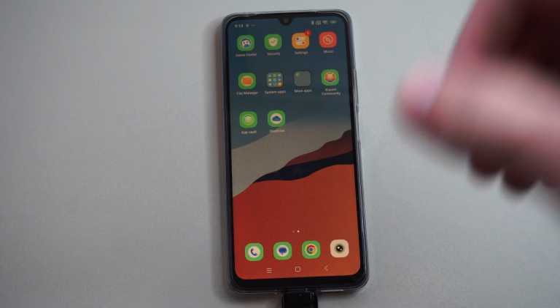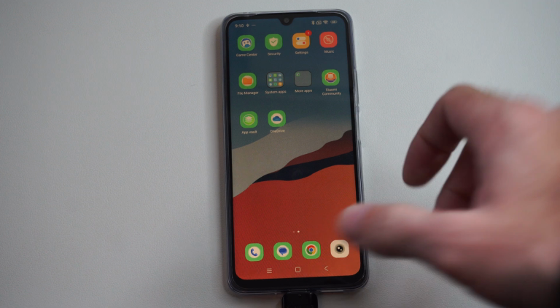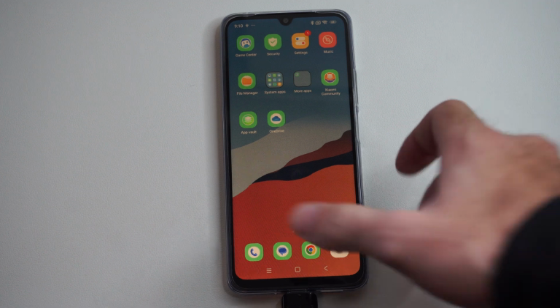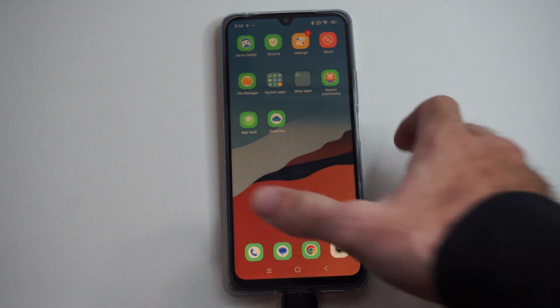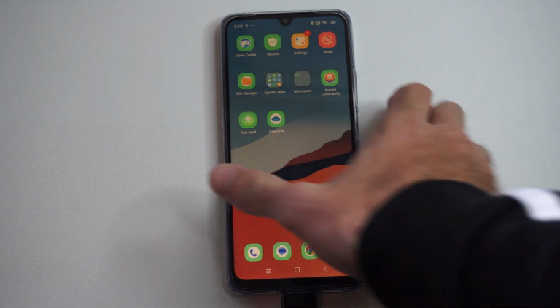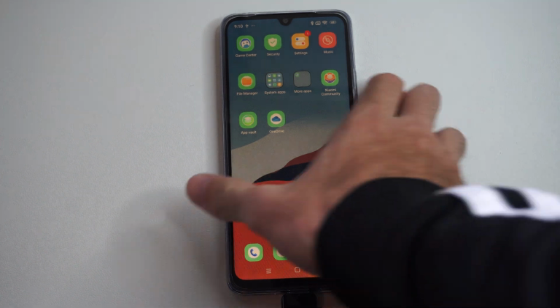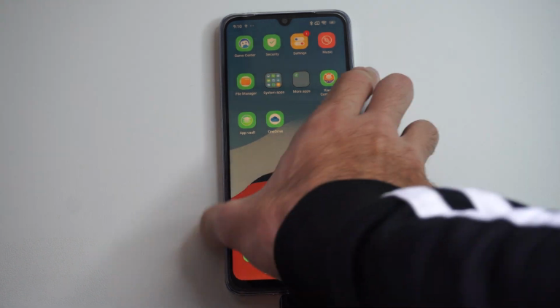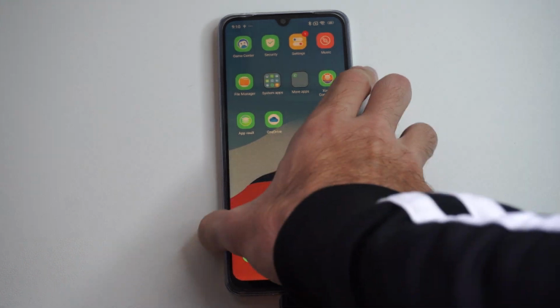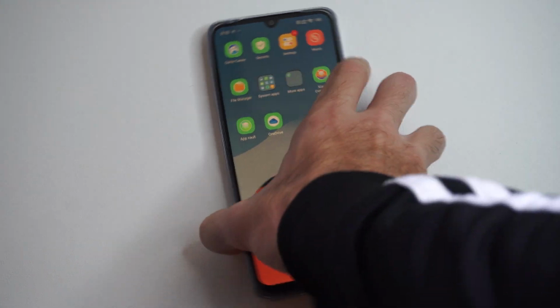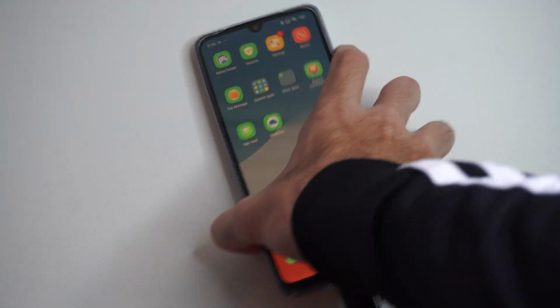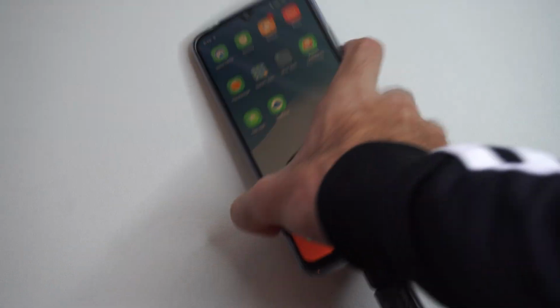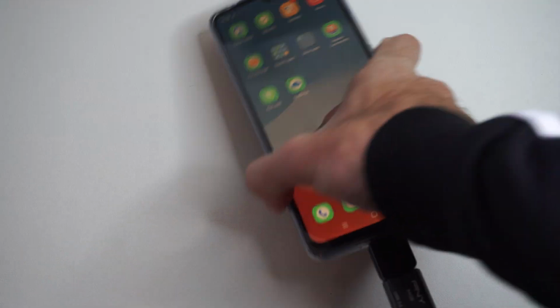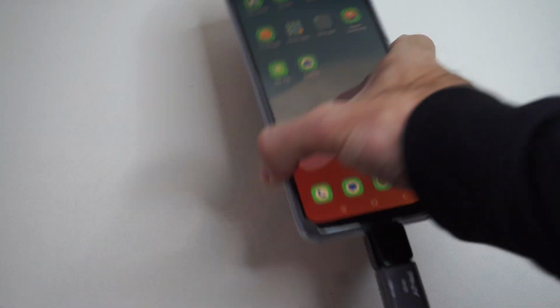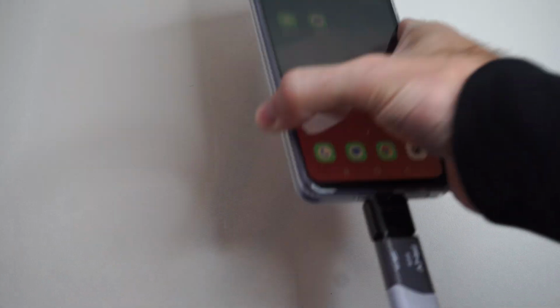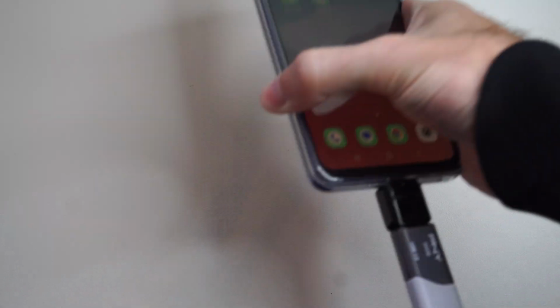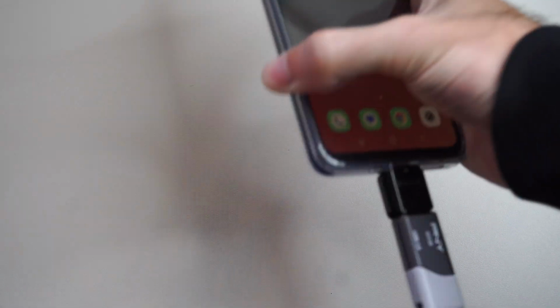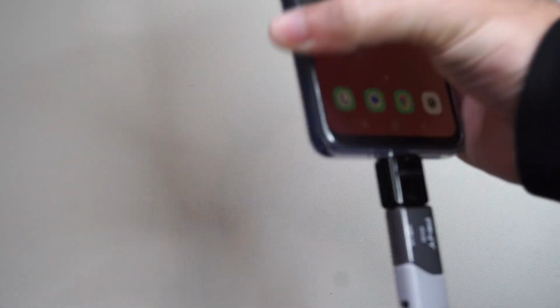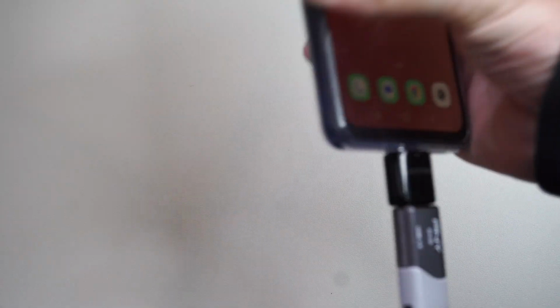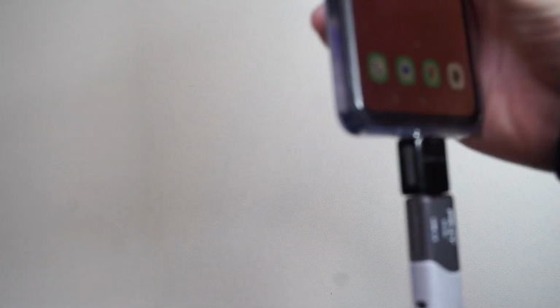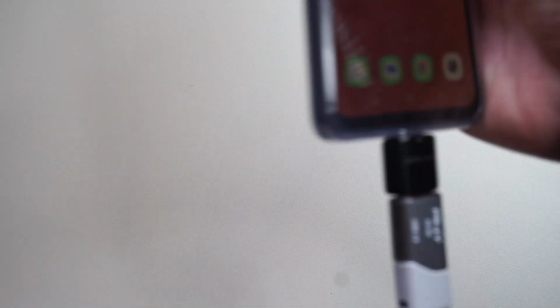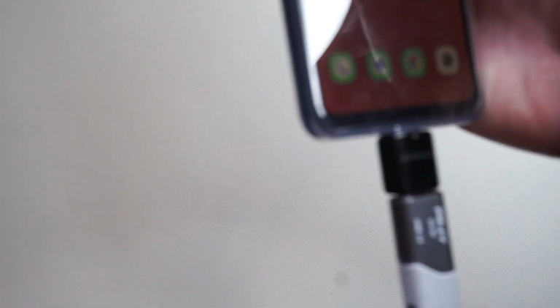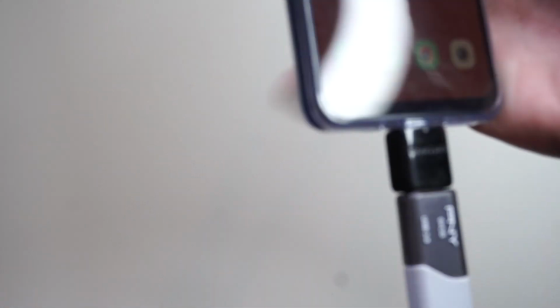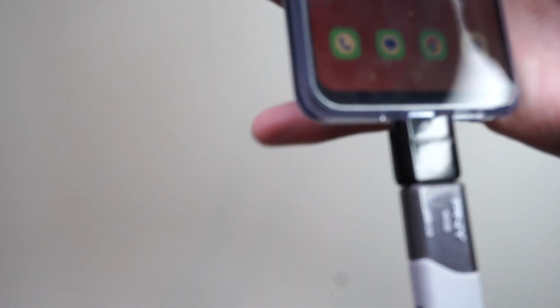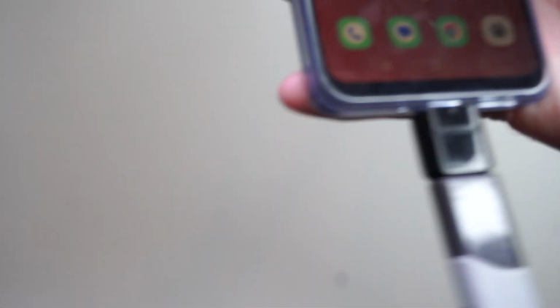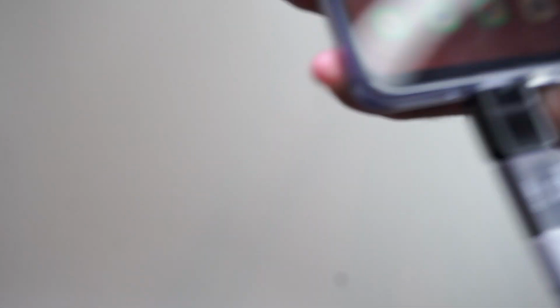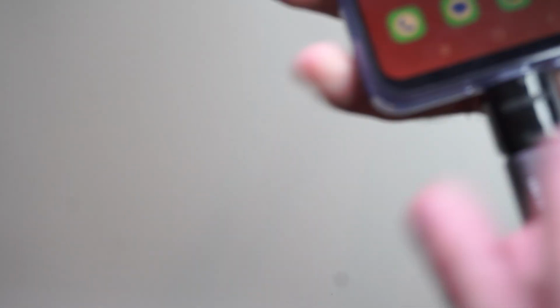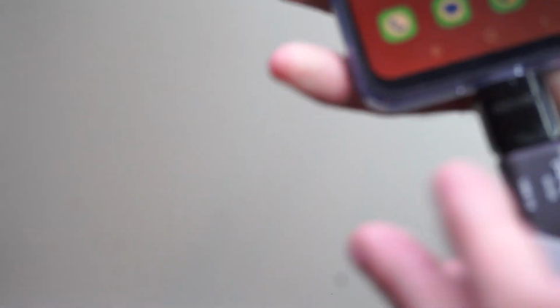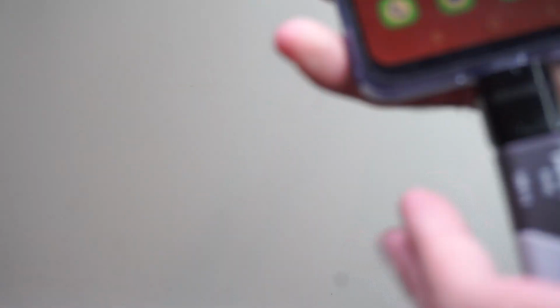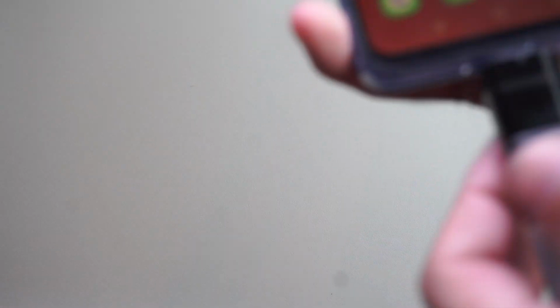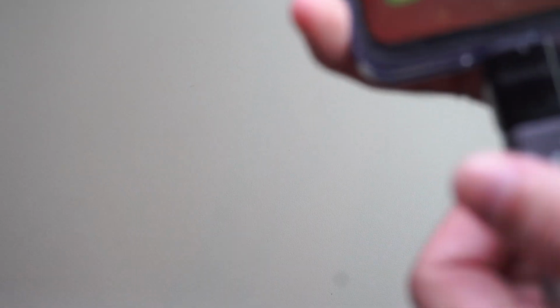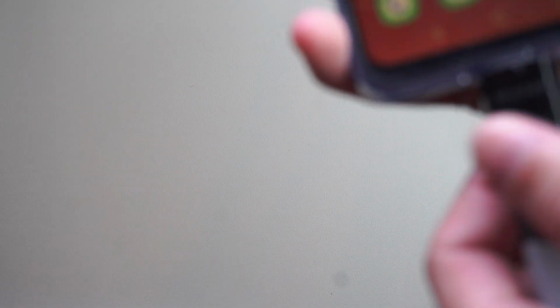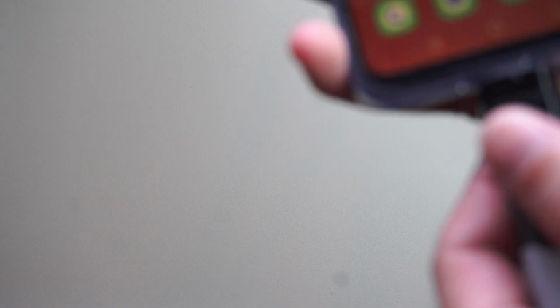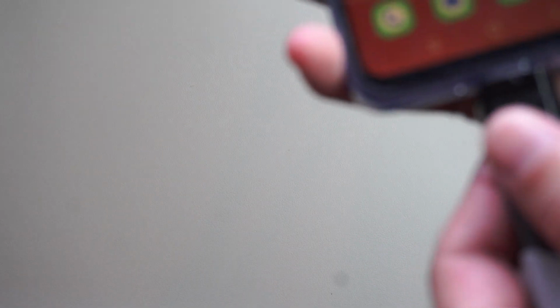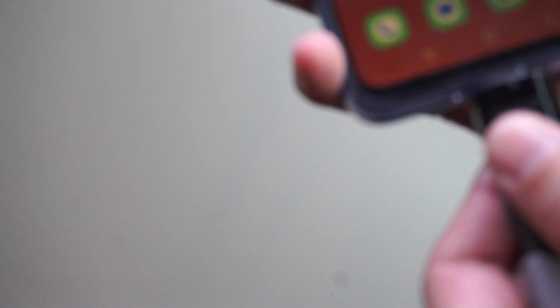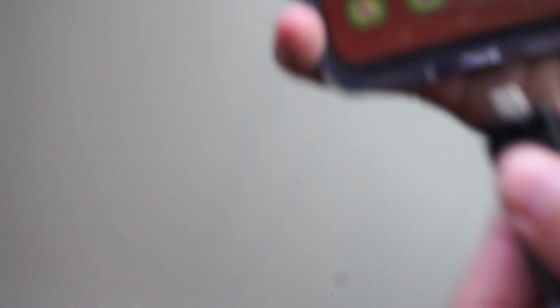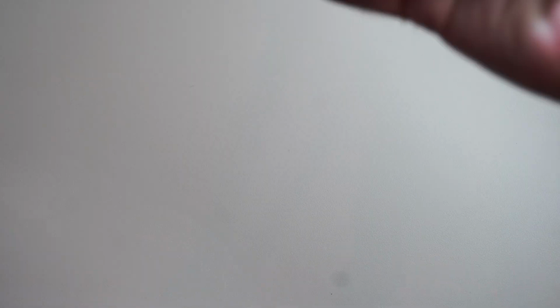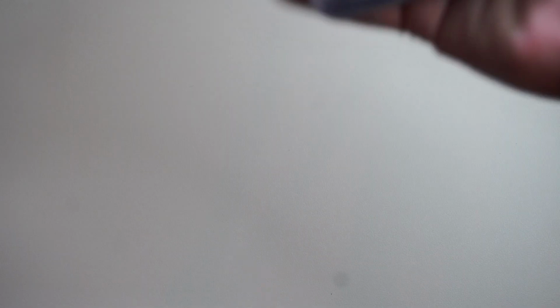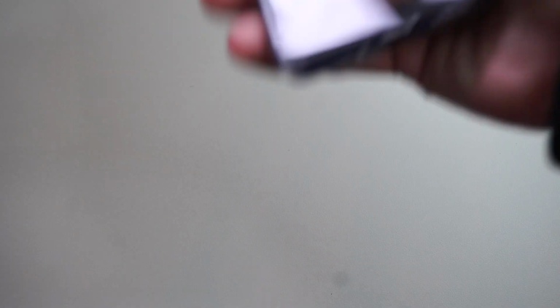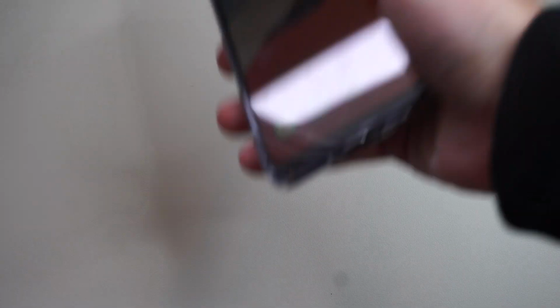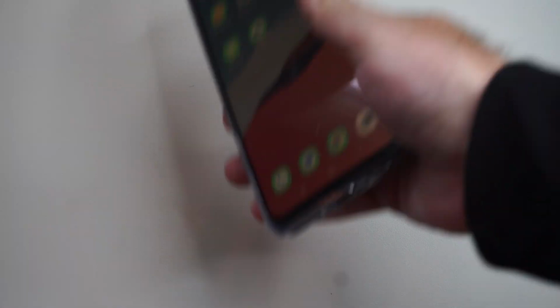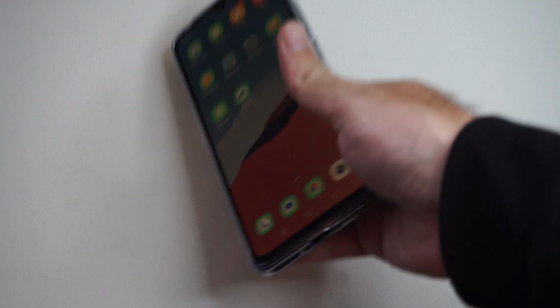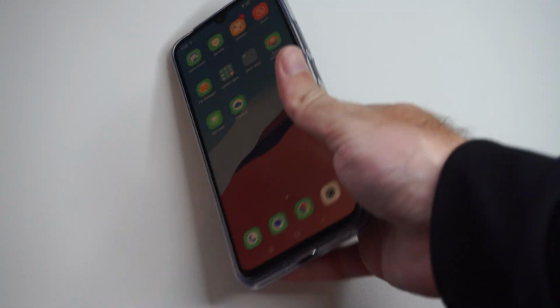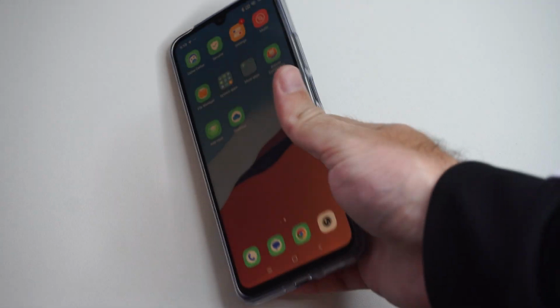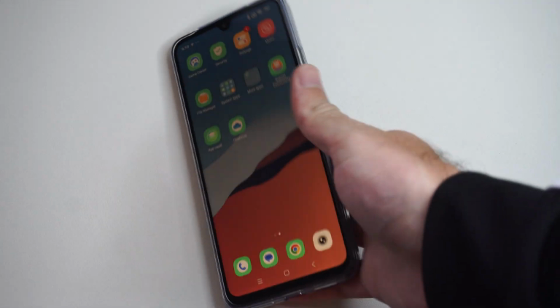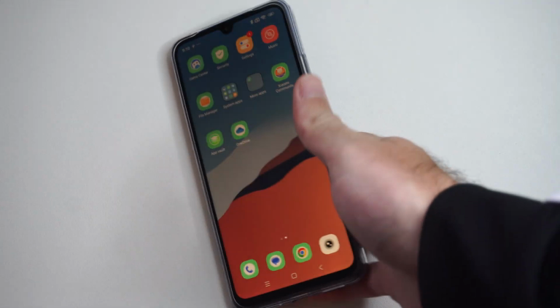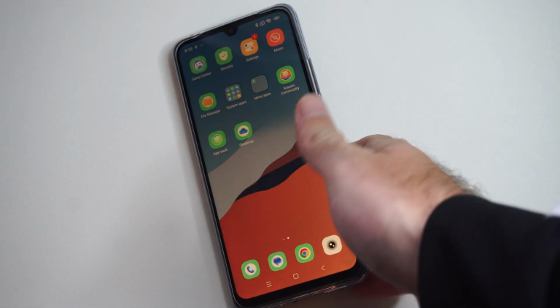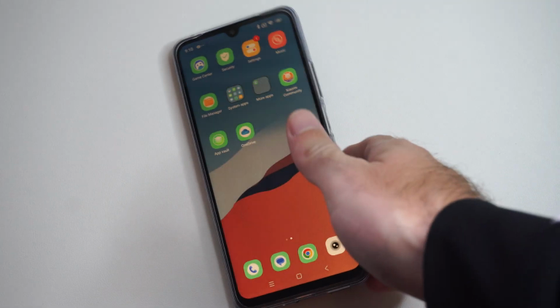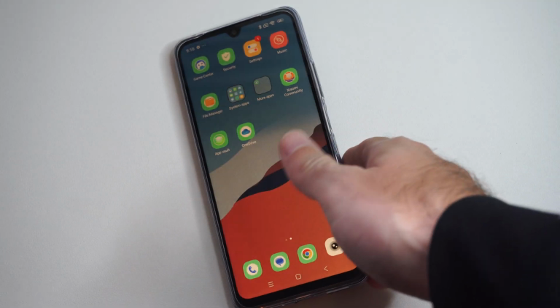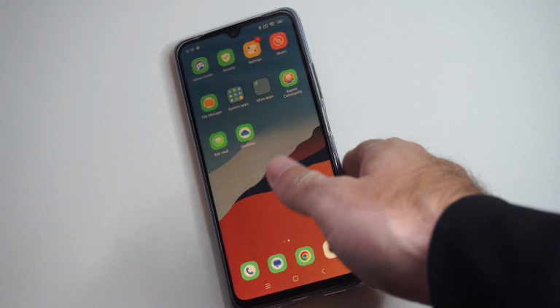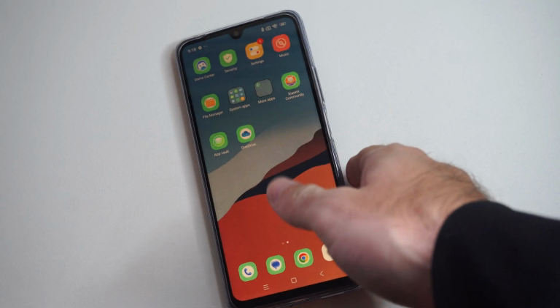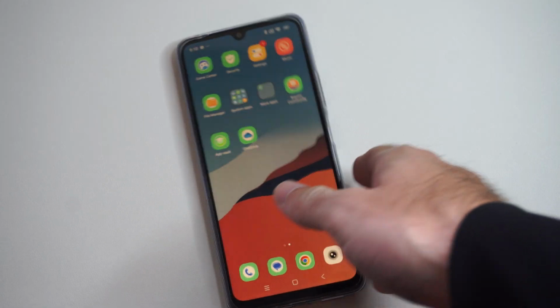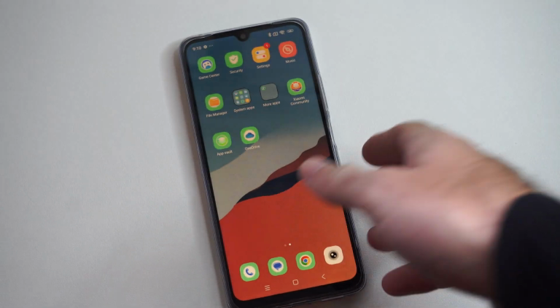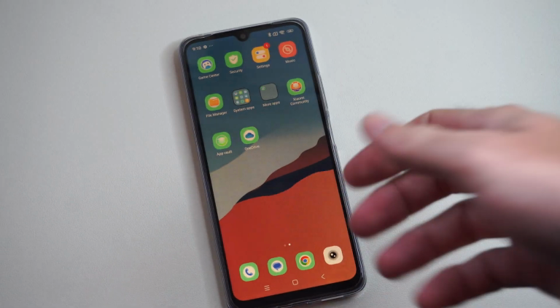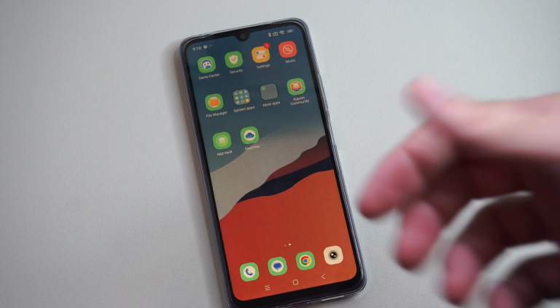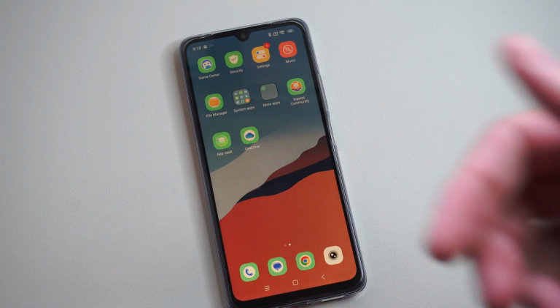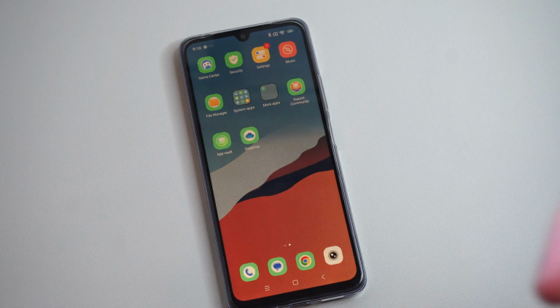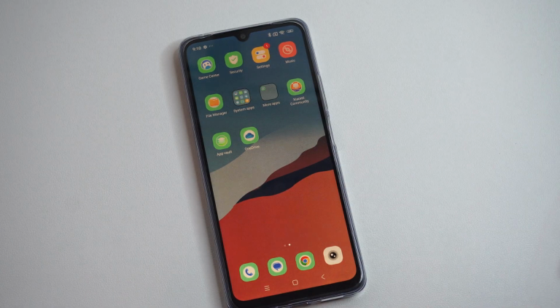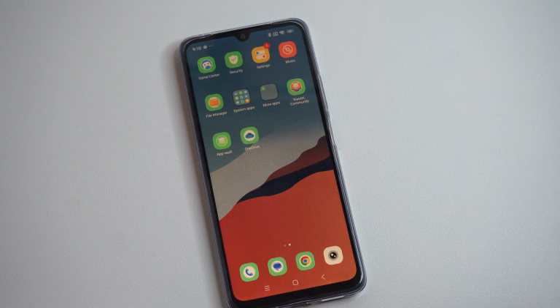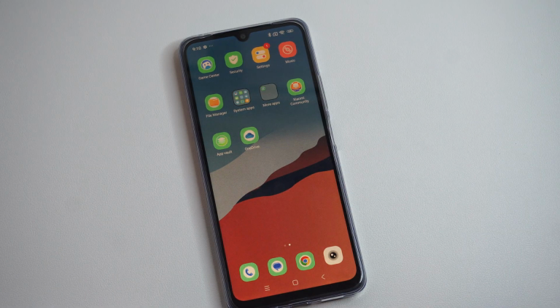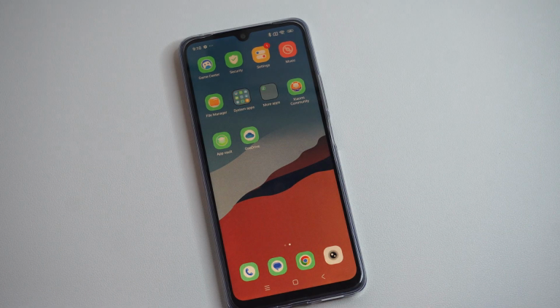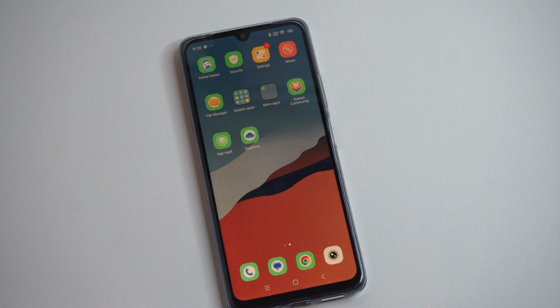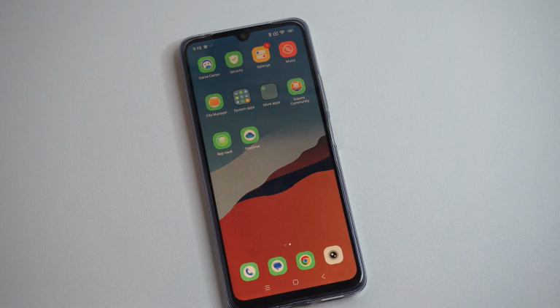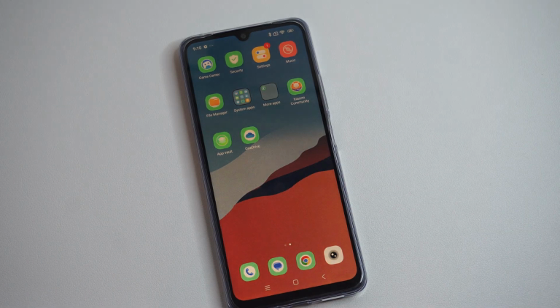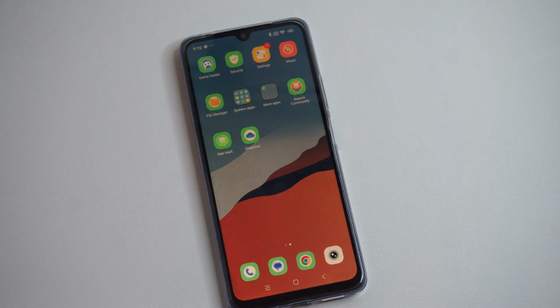This is Tim from UR6 Studios. Today in this video, I'm going to show you how to connect a USB device to your Android phone.